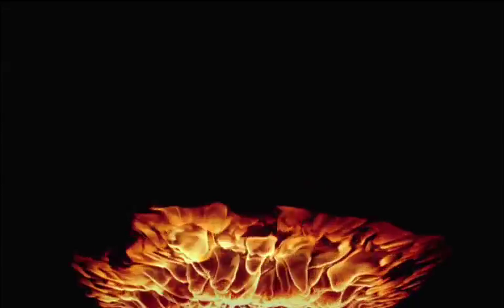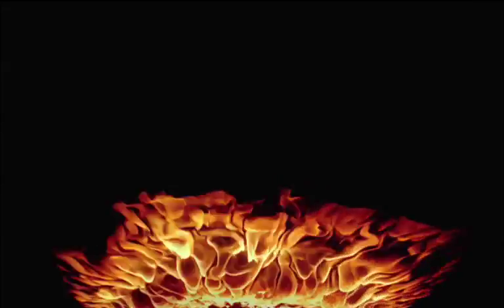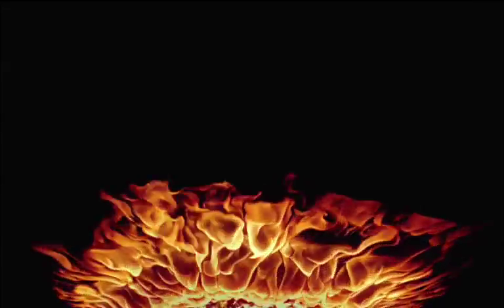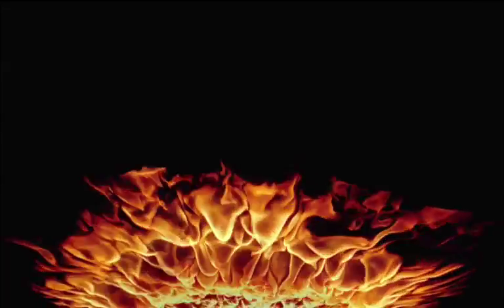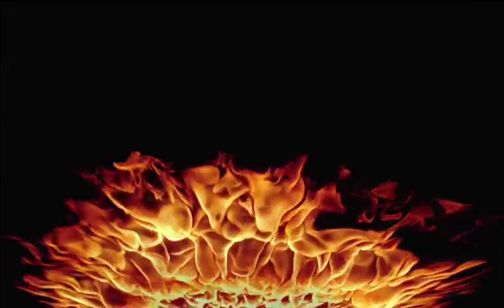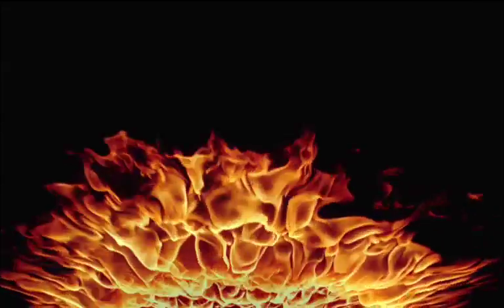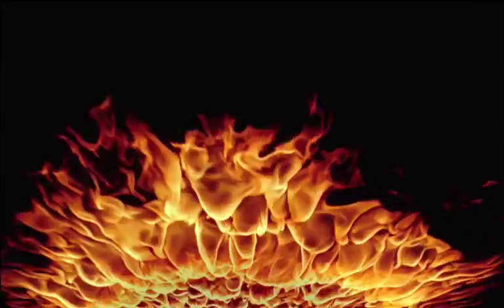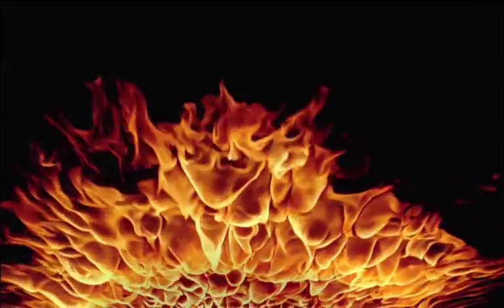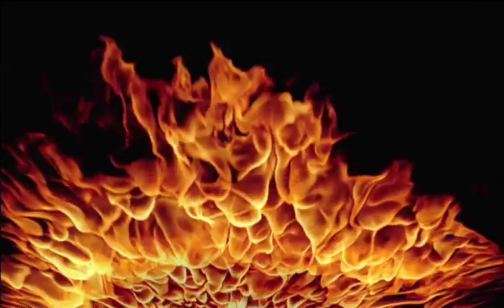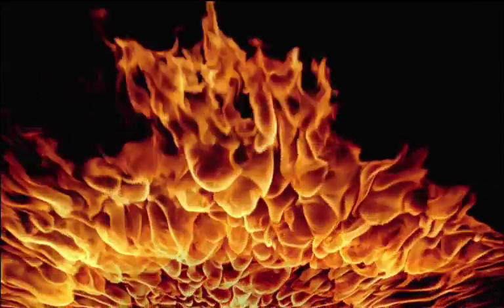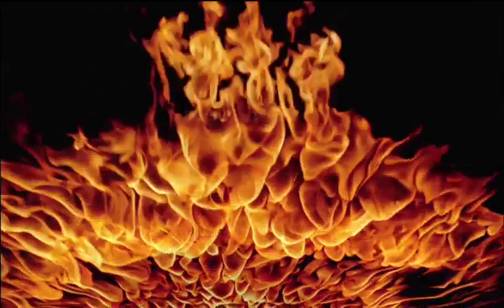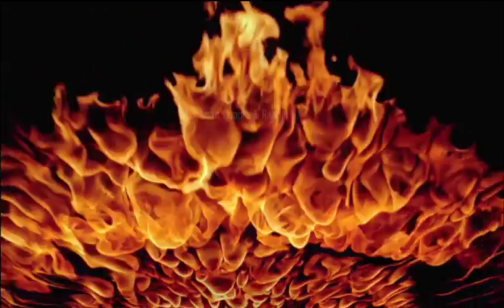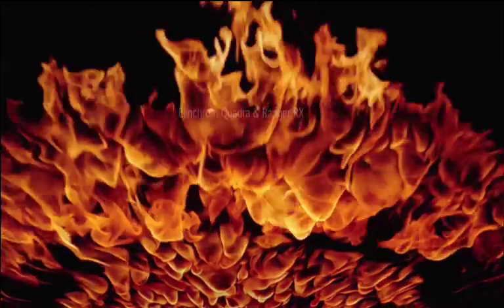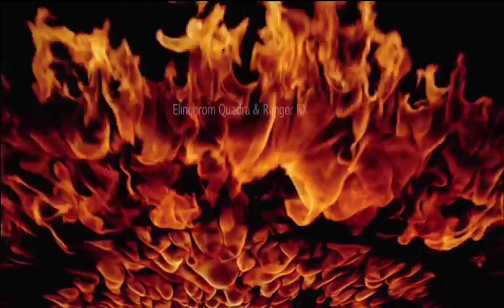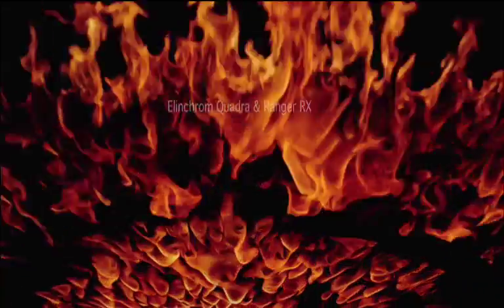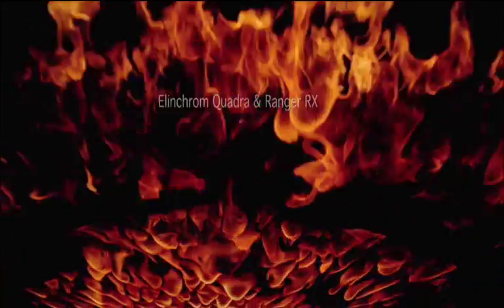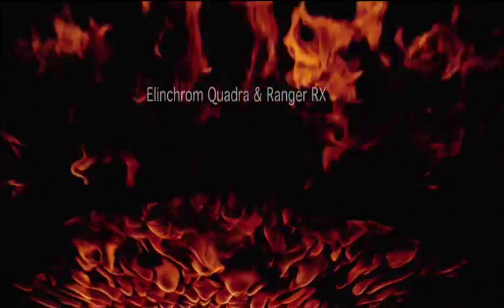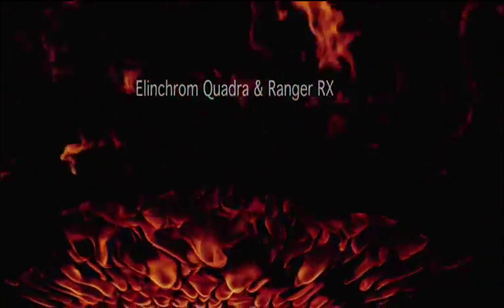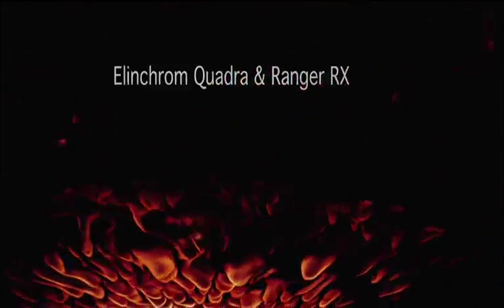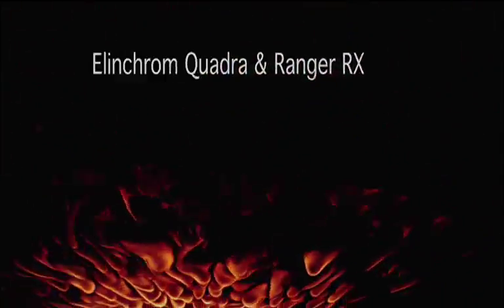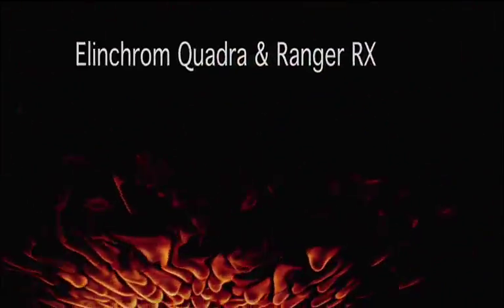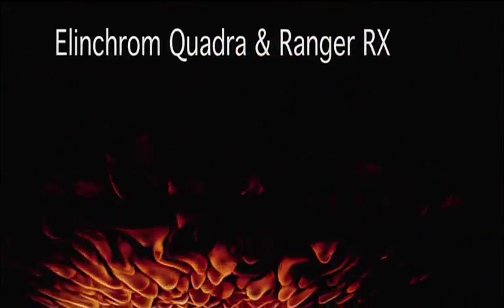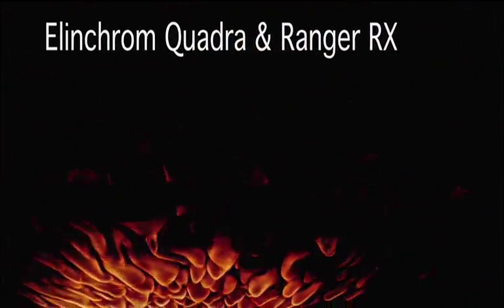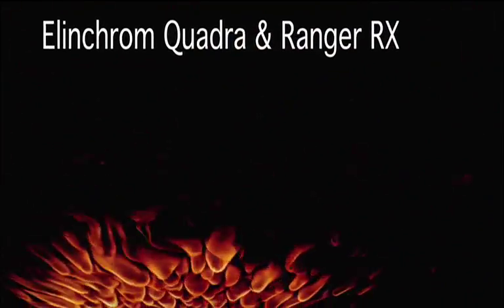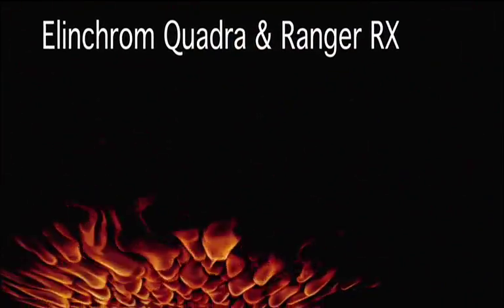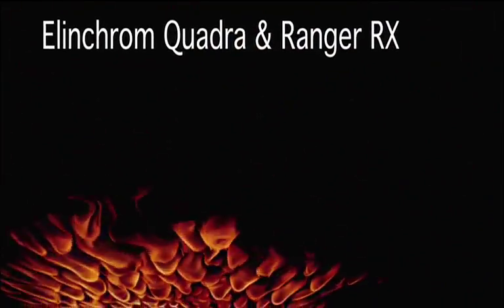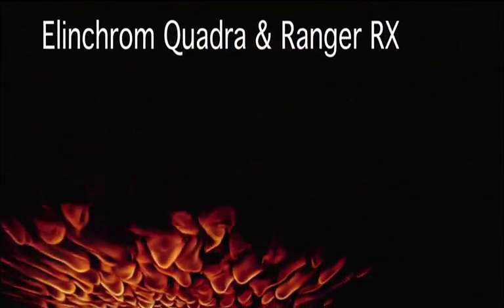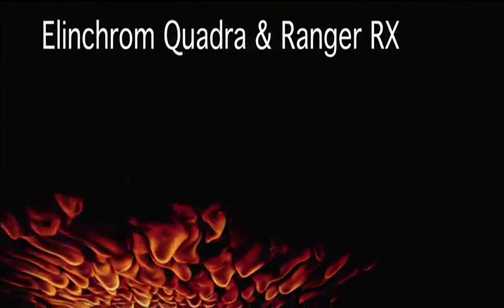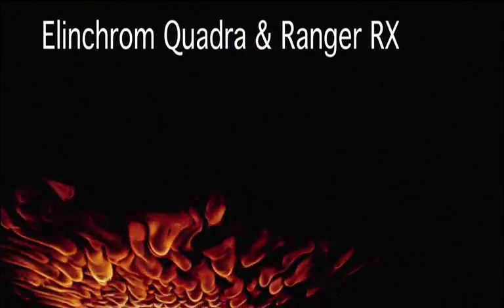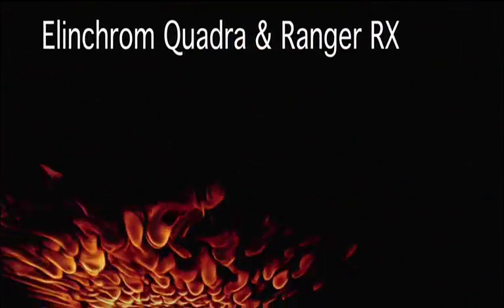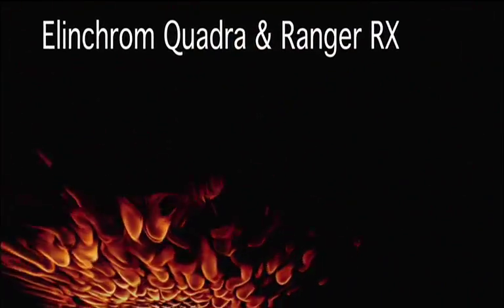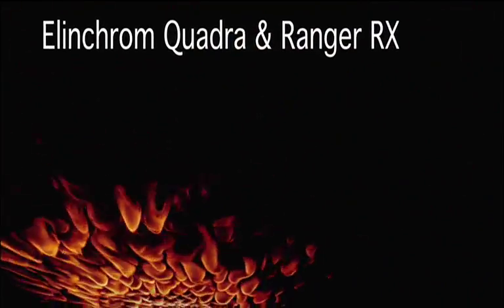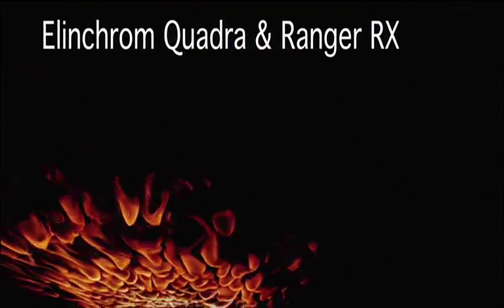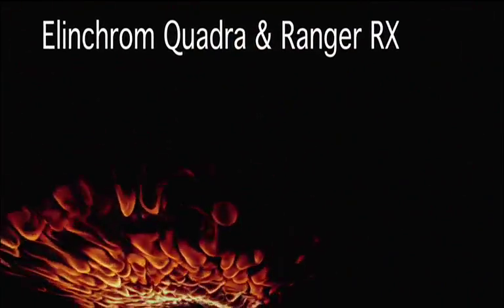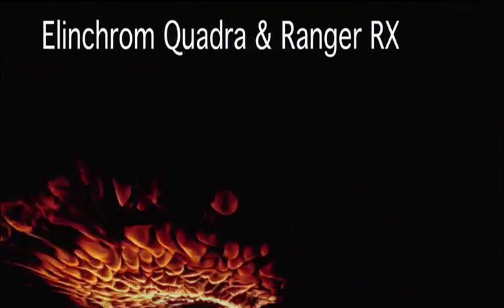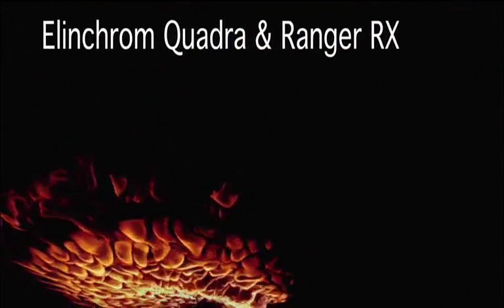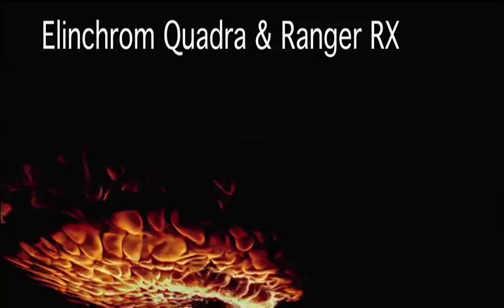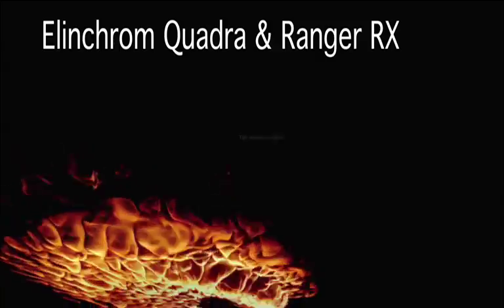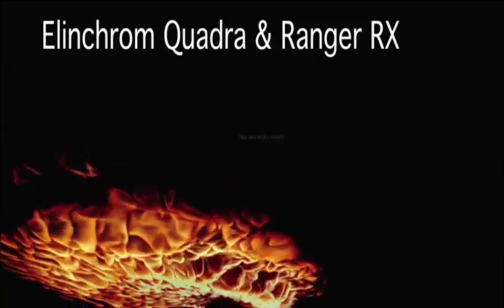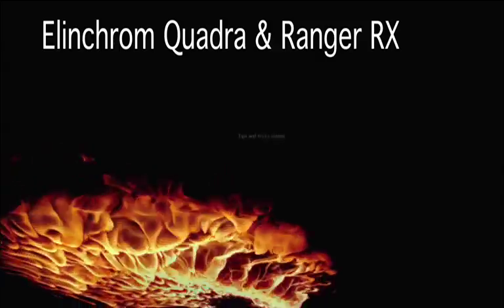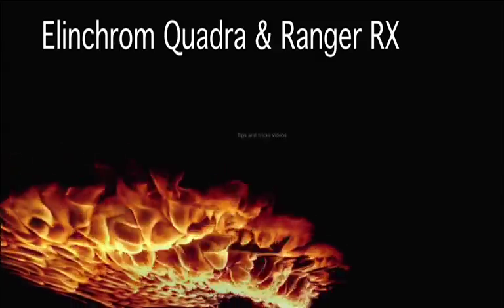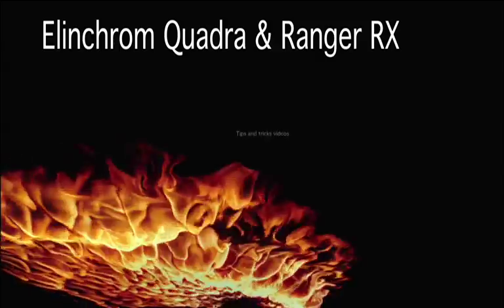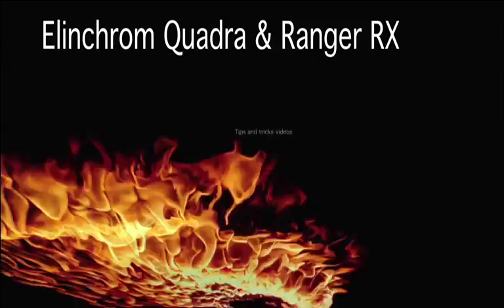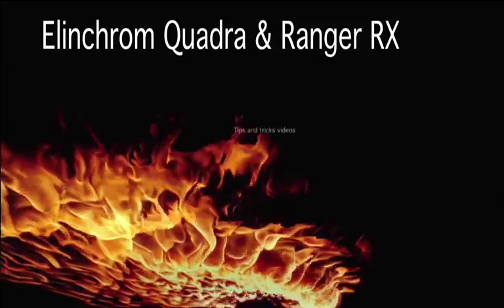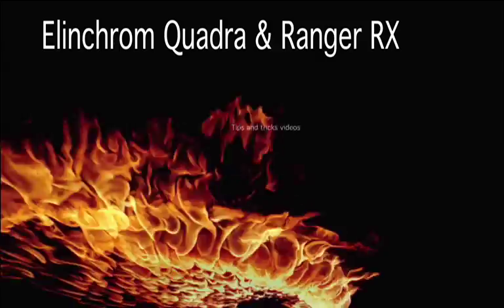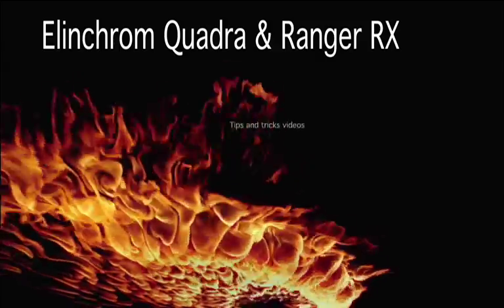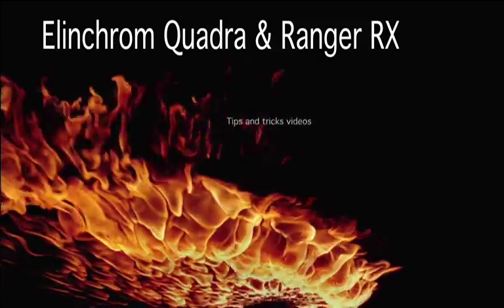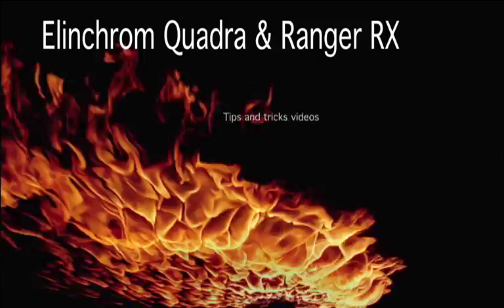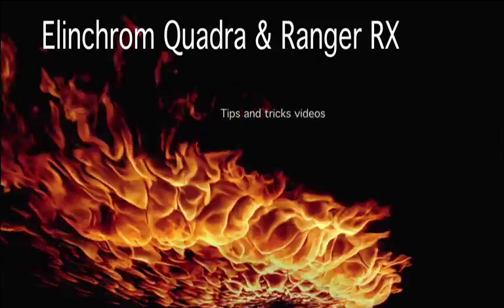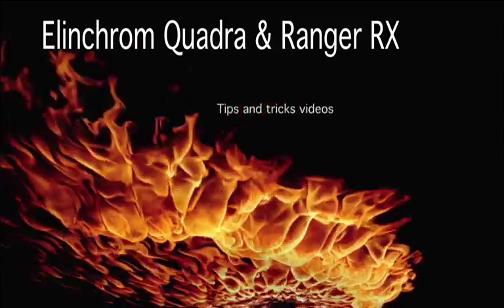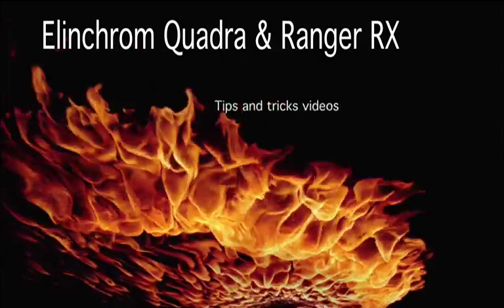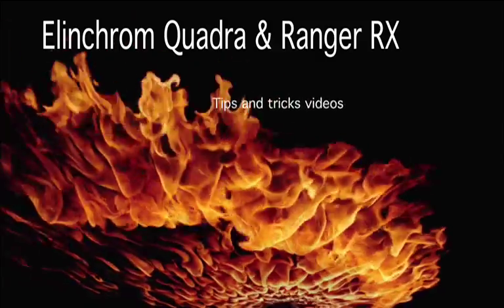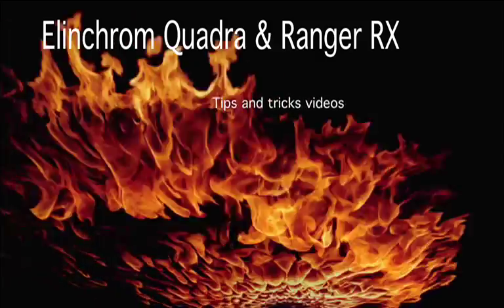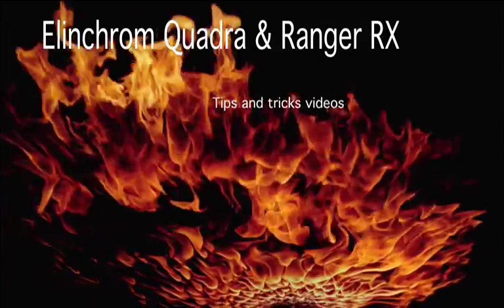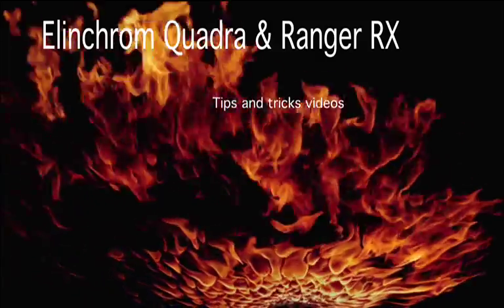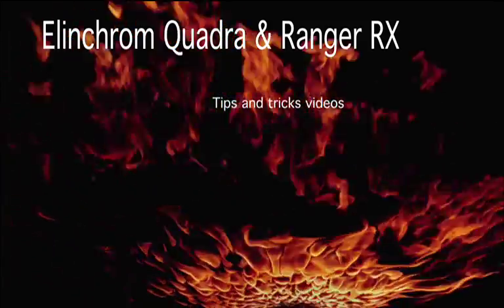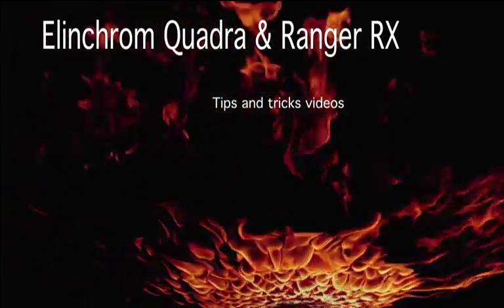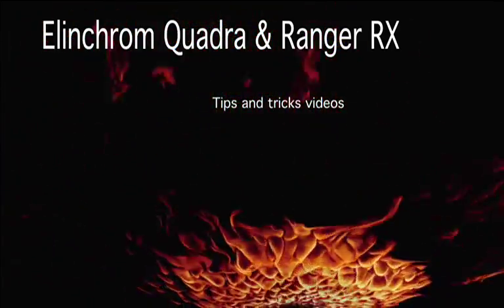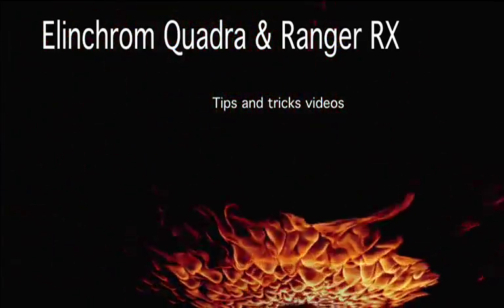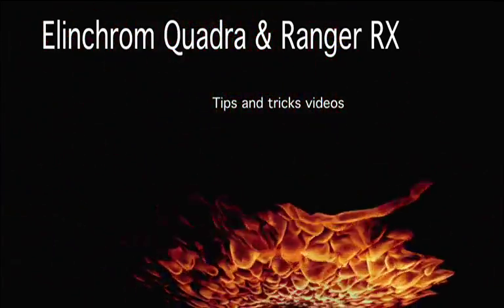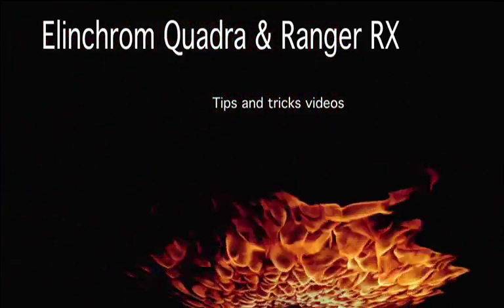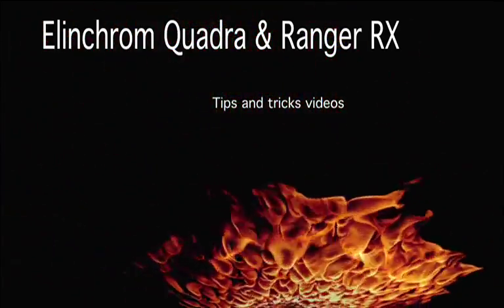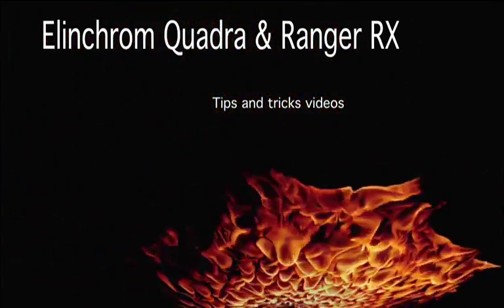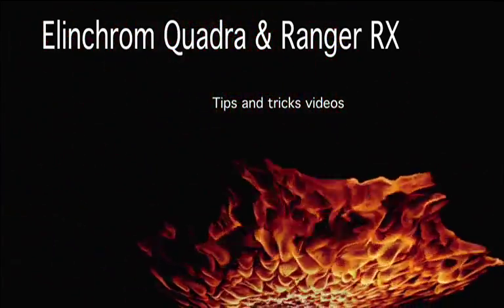Welcome to these small videos on the Elinchrom Quadra and Rangers. These videos were shot during one of my location workshops and during photoshoots.